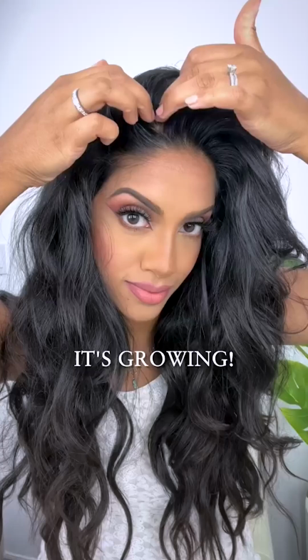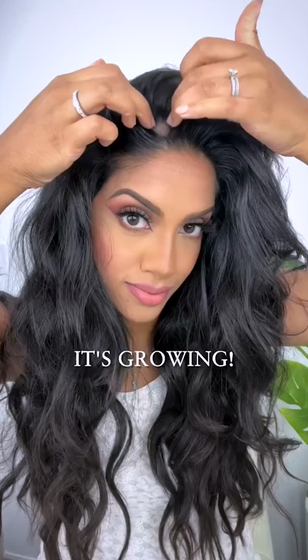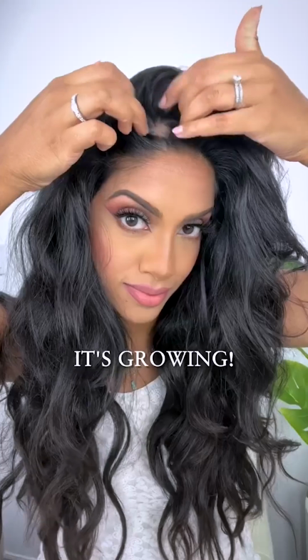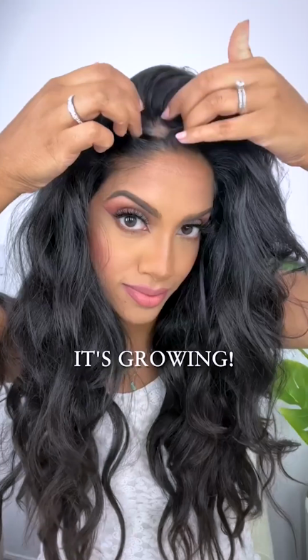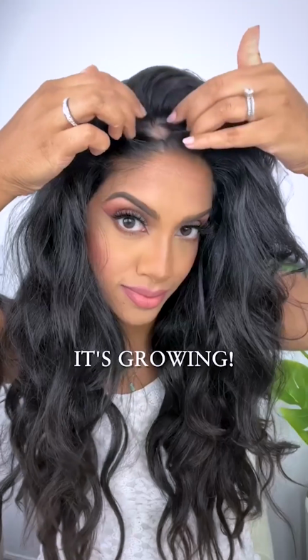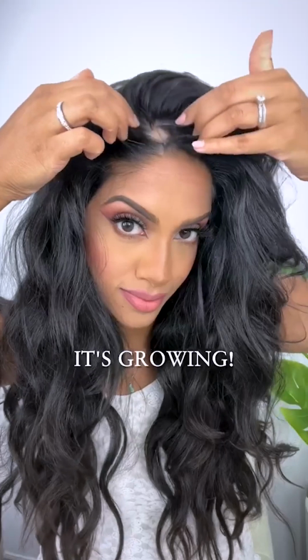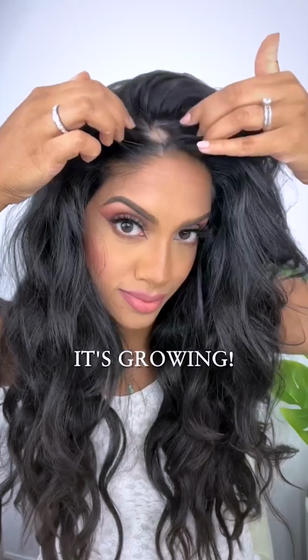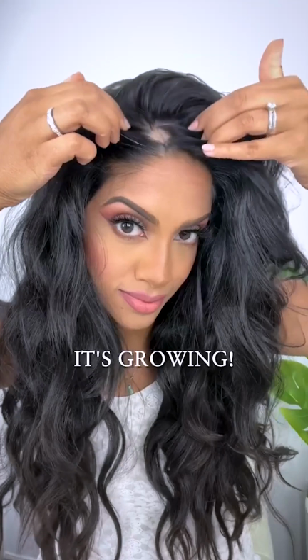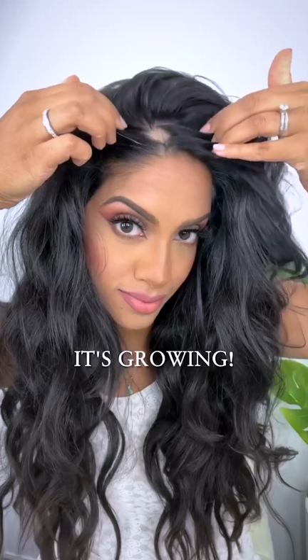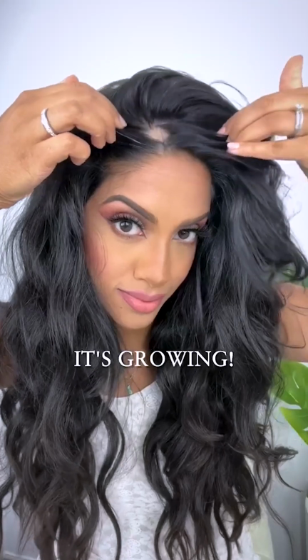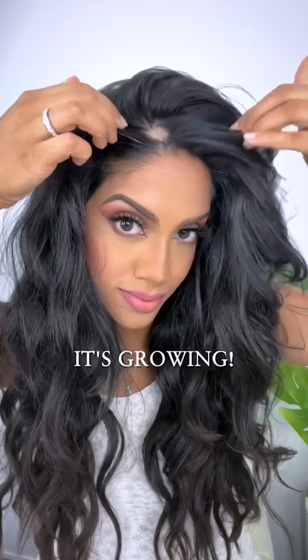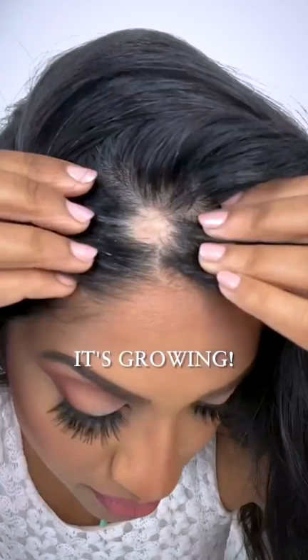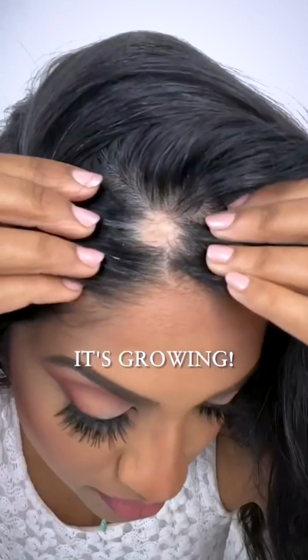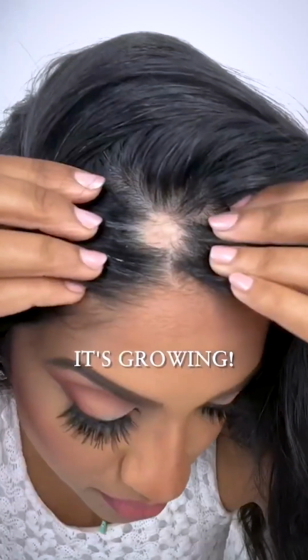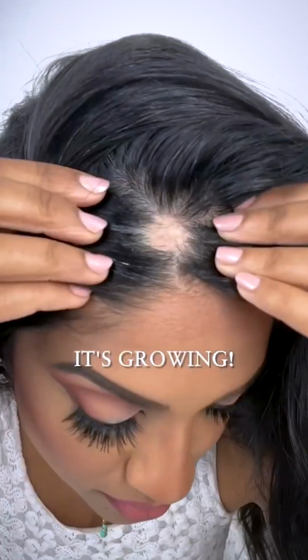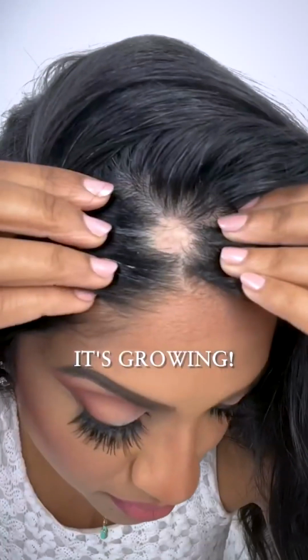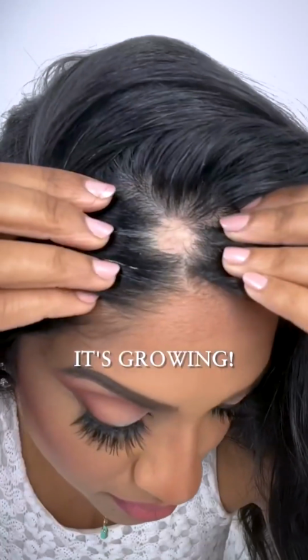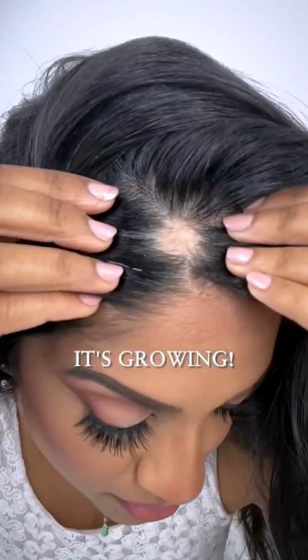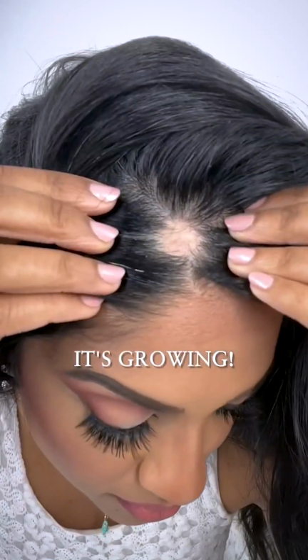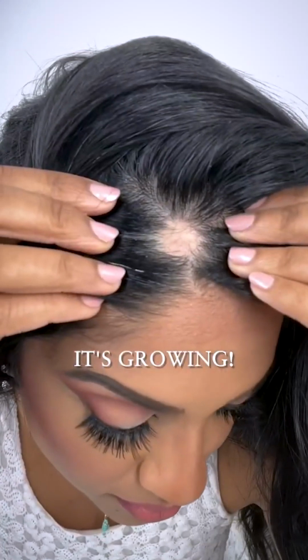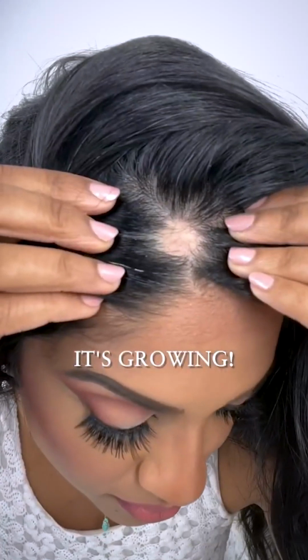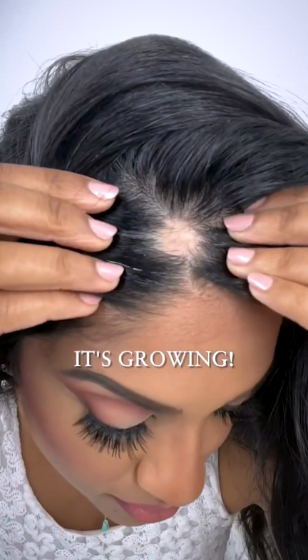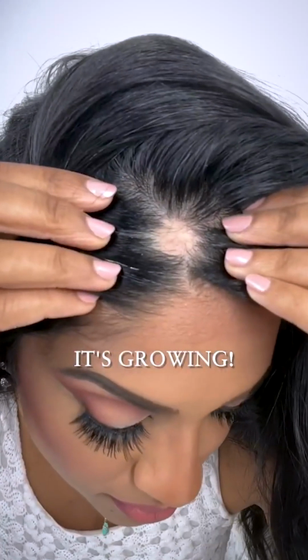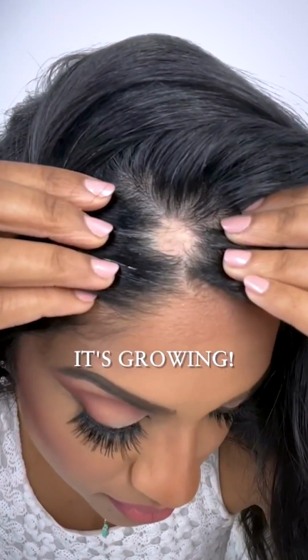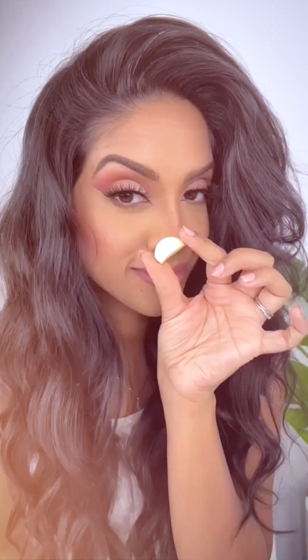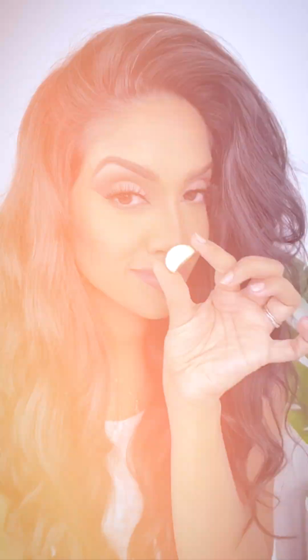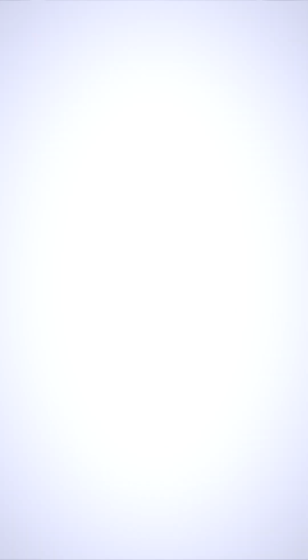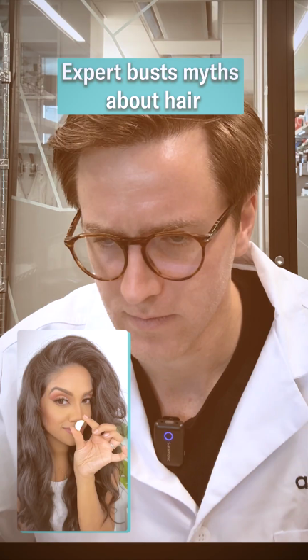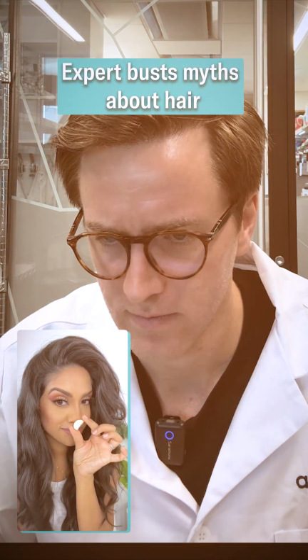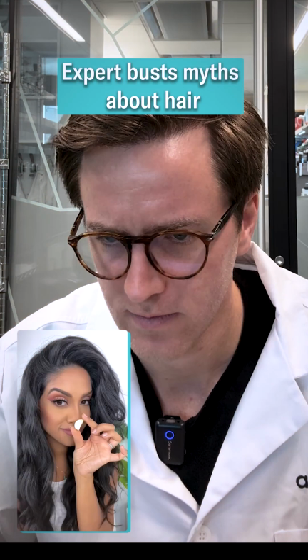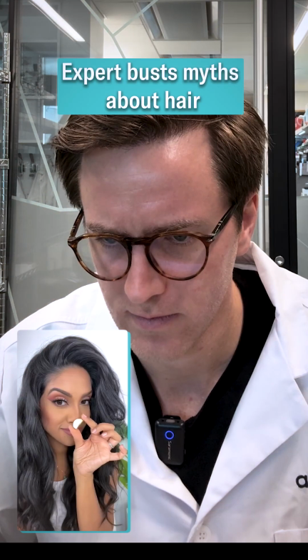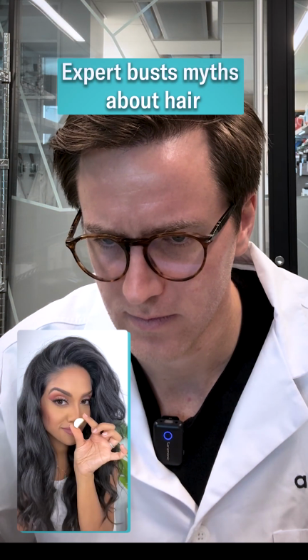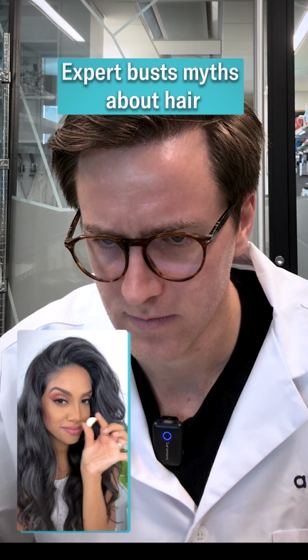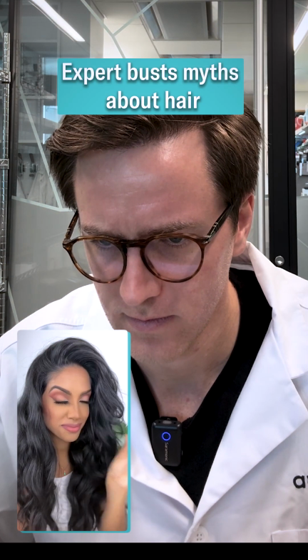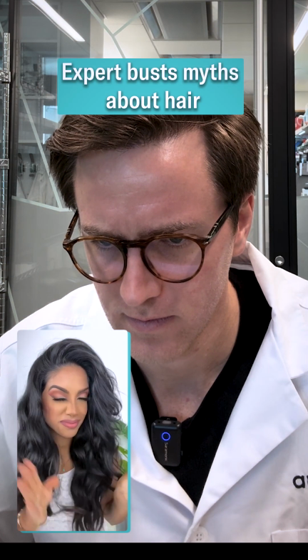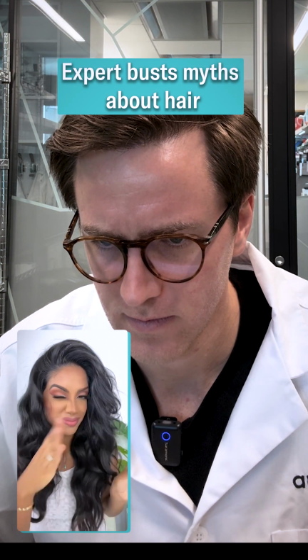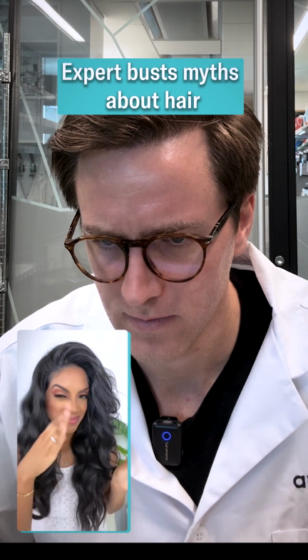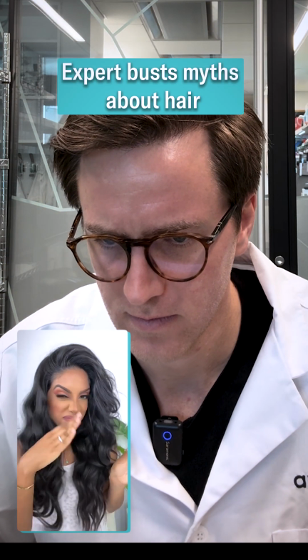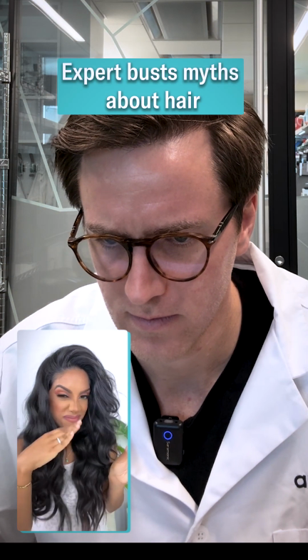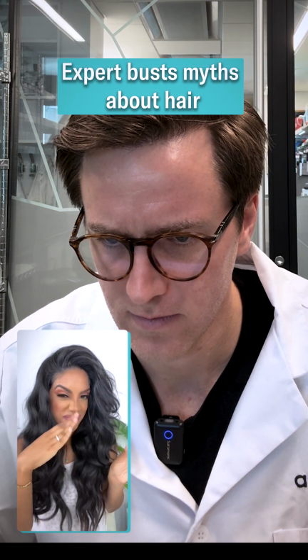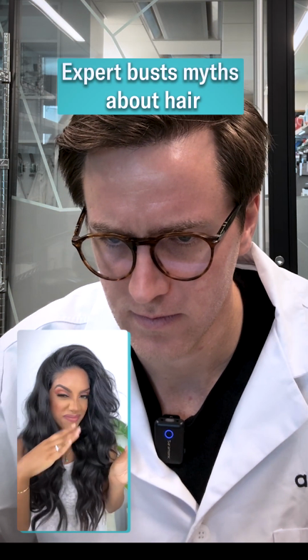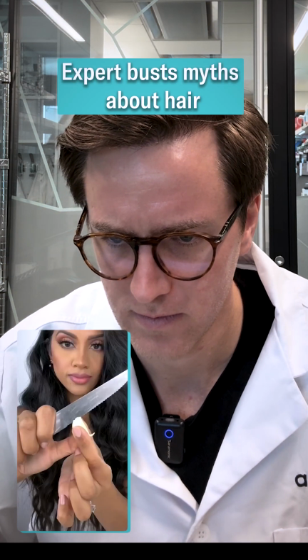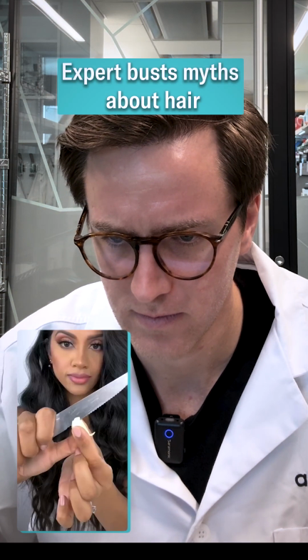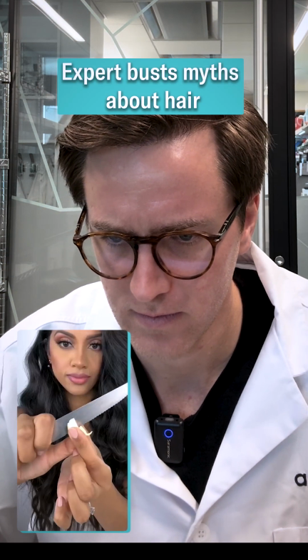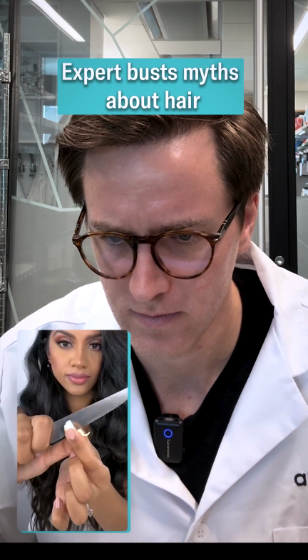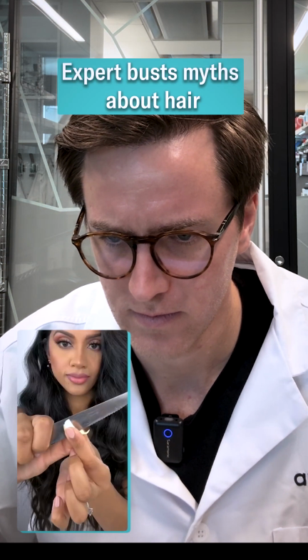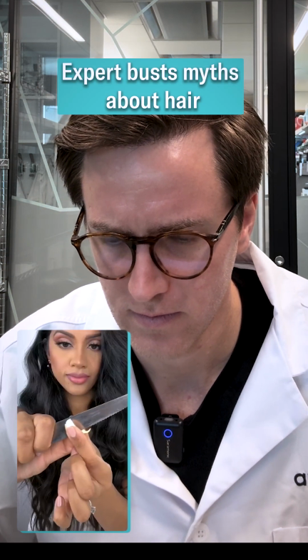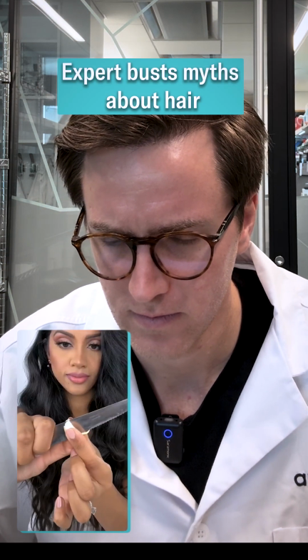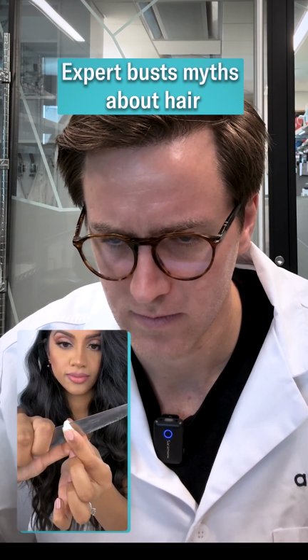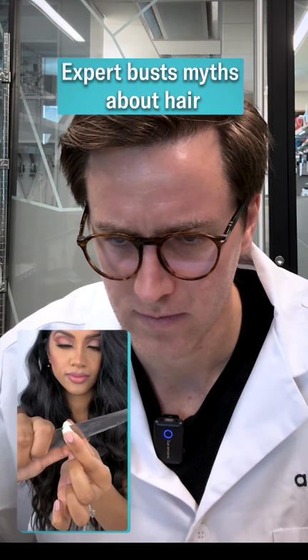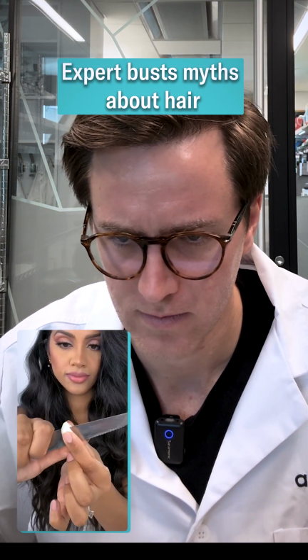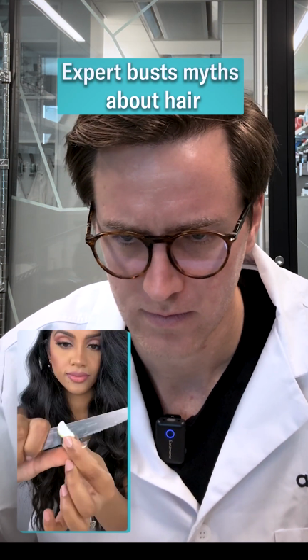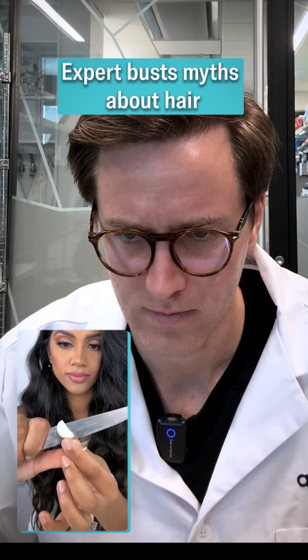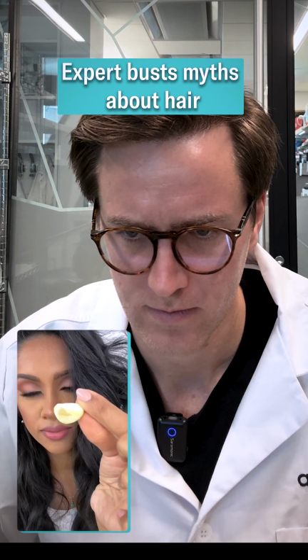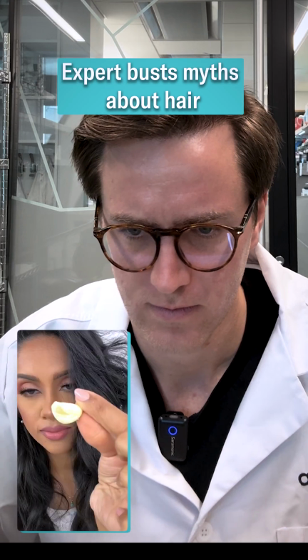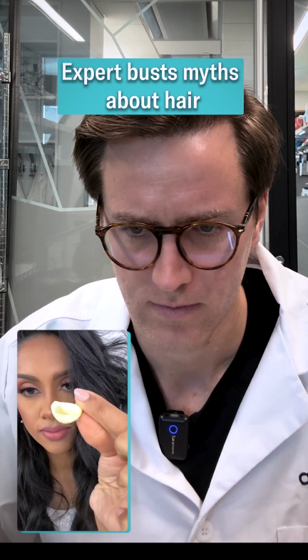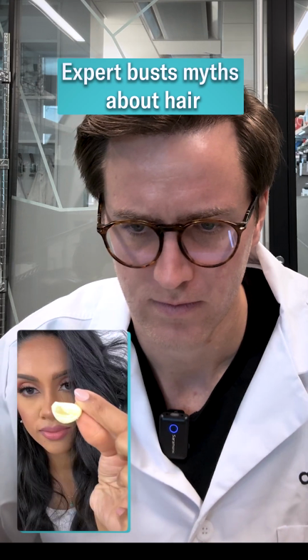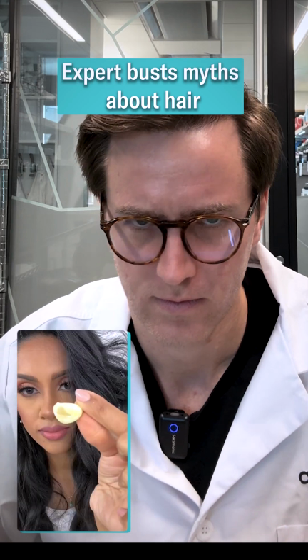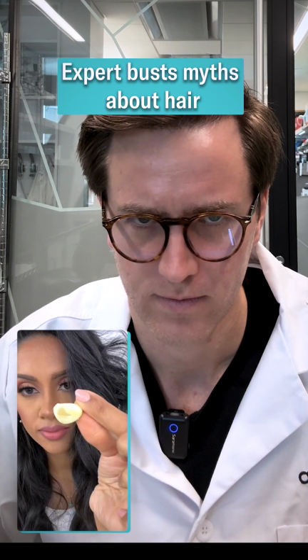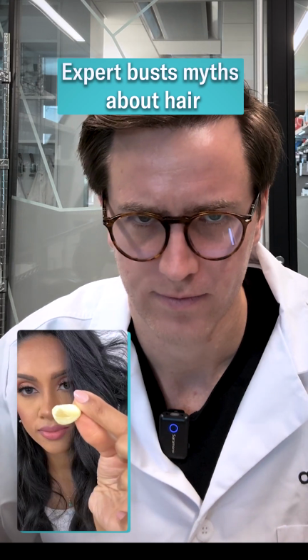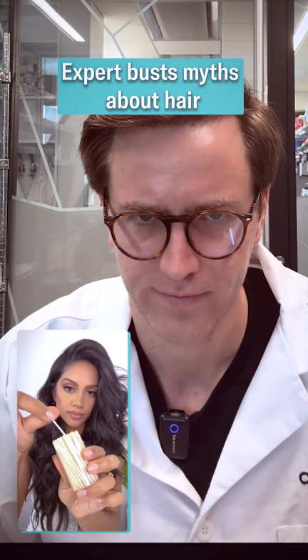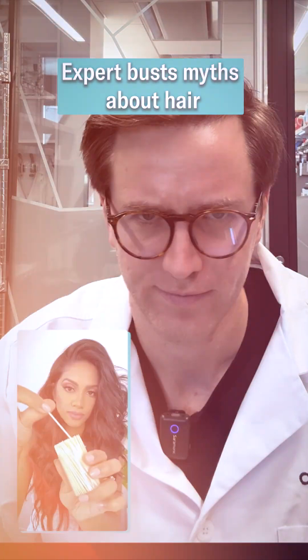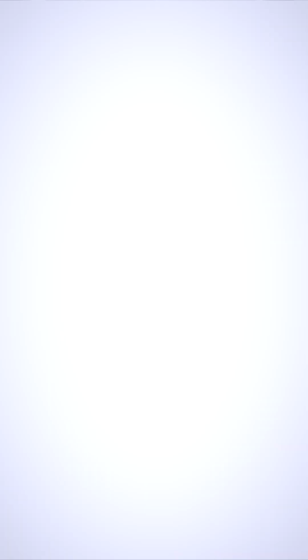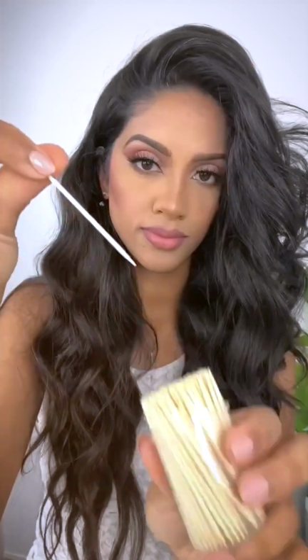Hey guys, Steve here, and guess what? He's growing in, so everybody and their mama has told me to try the garlic technique.